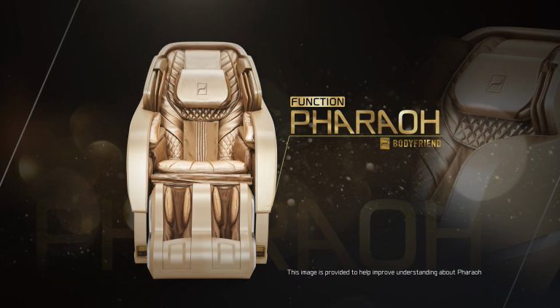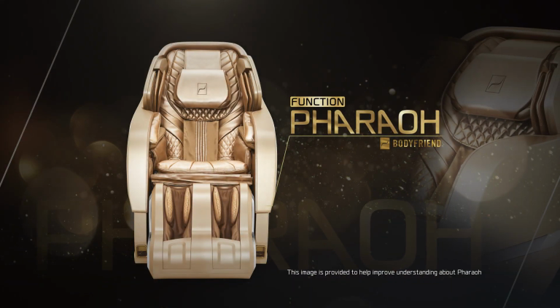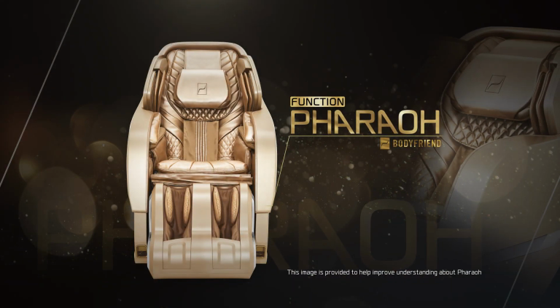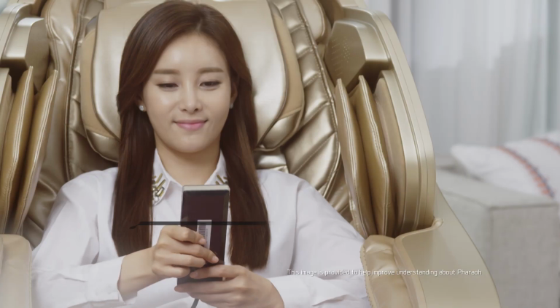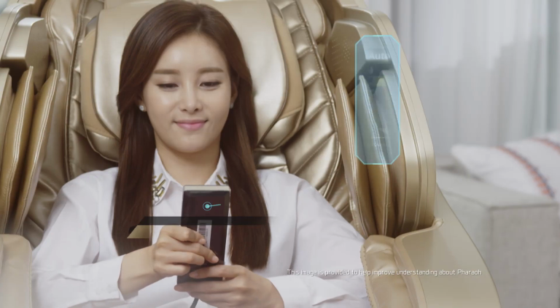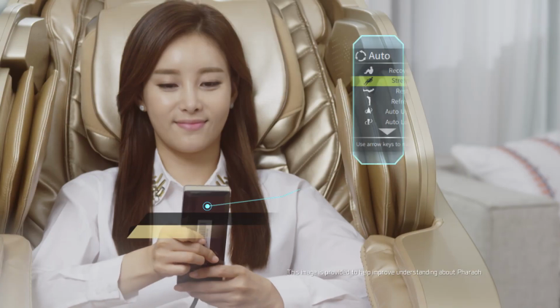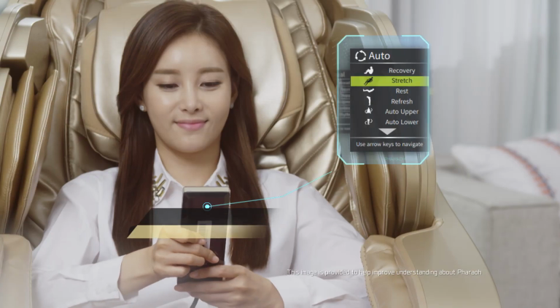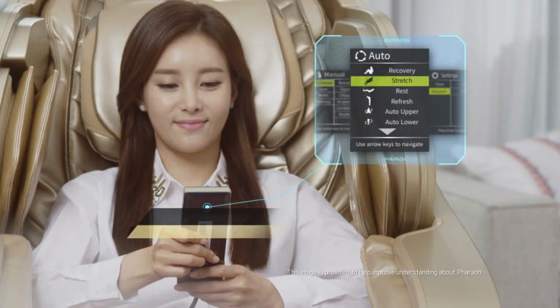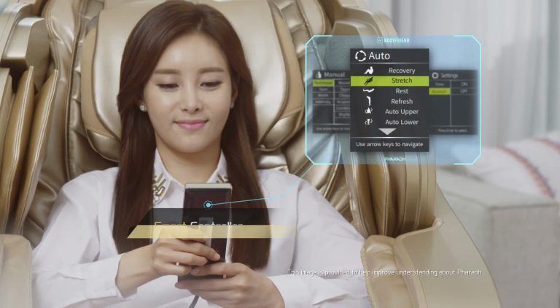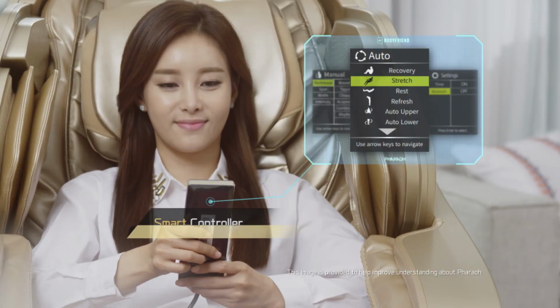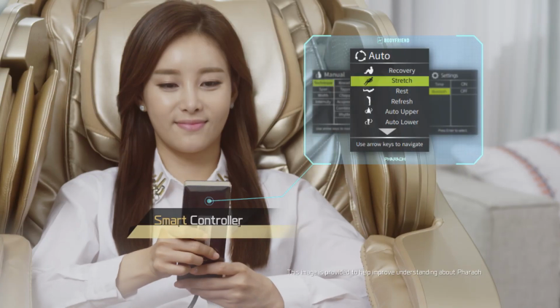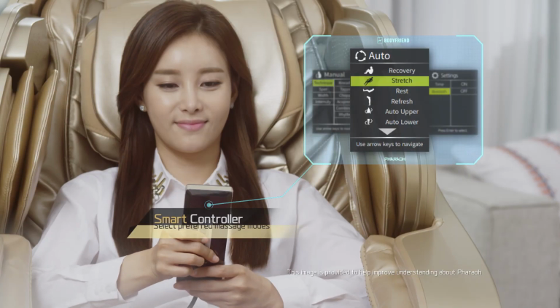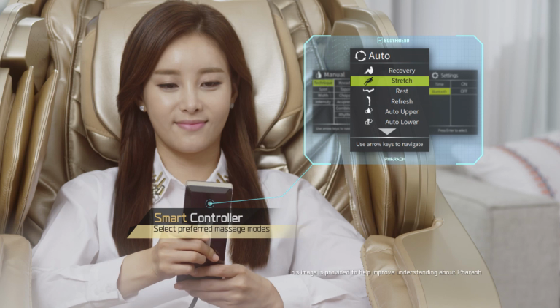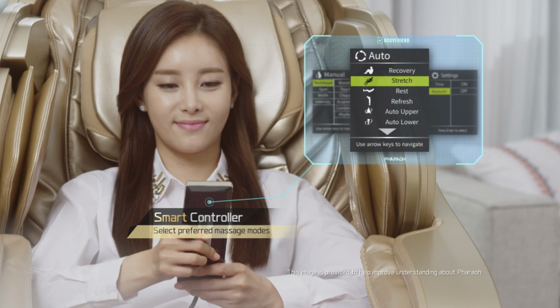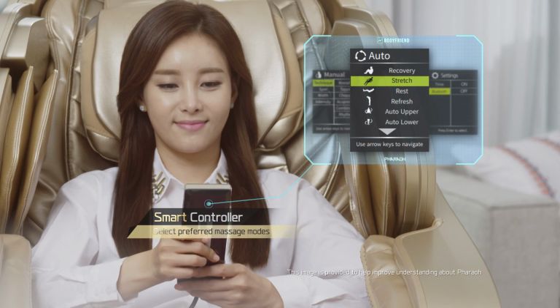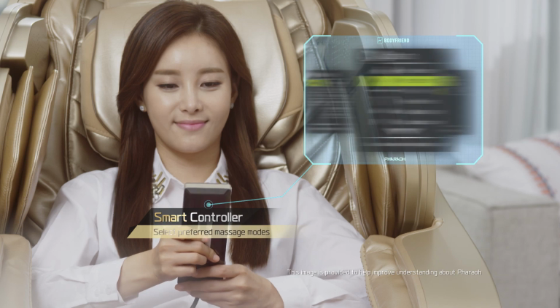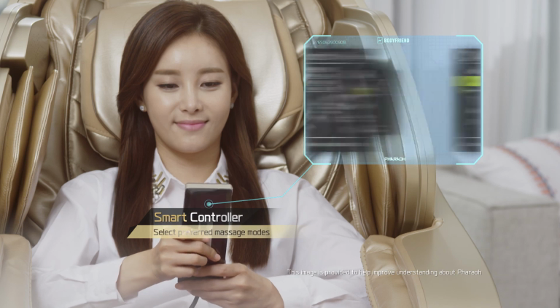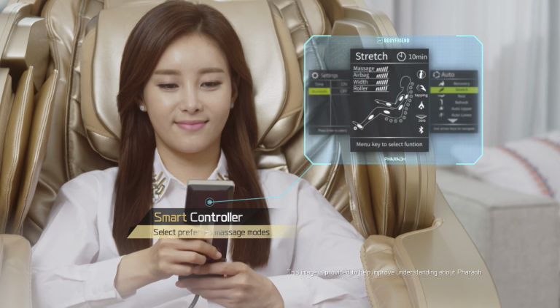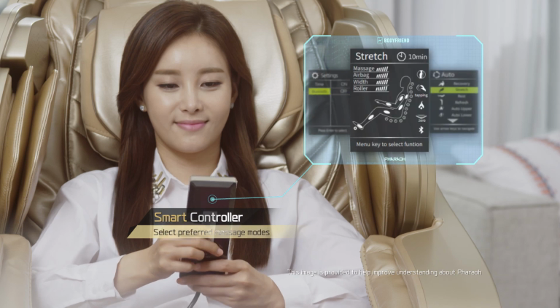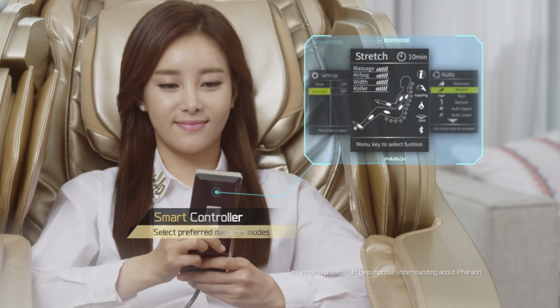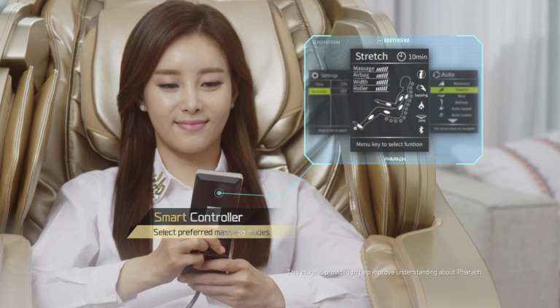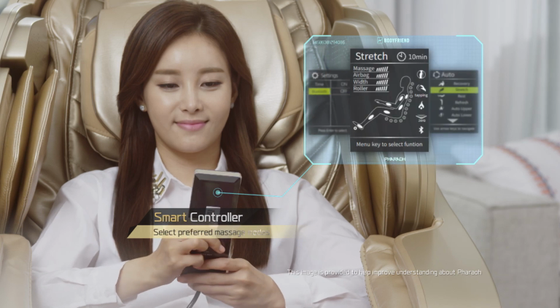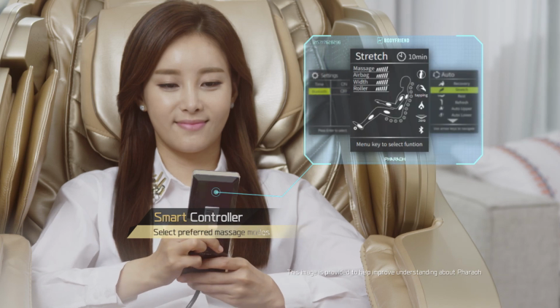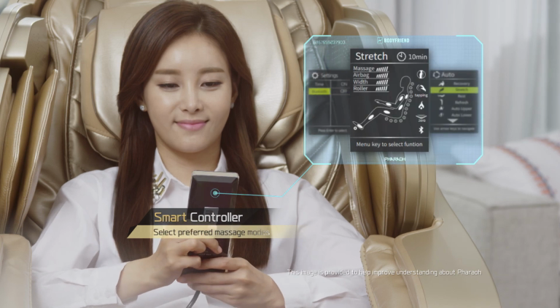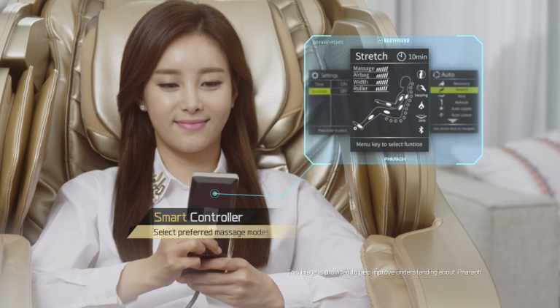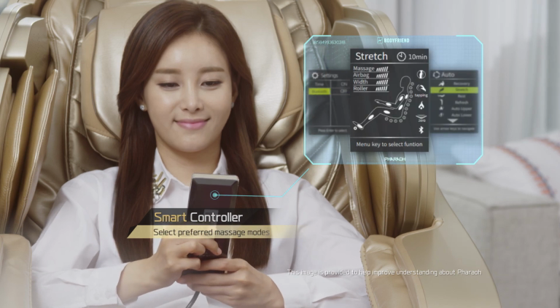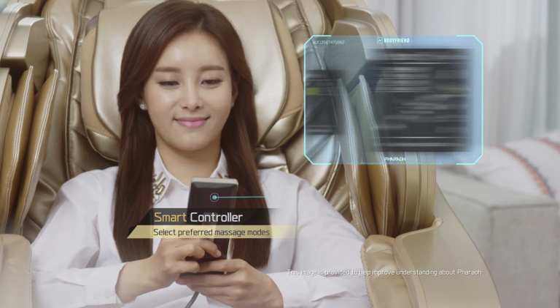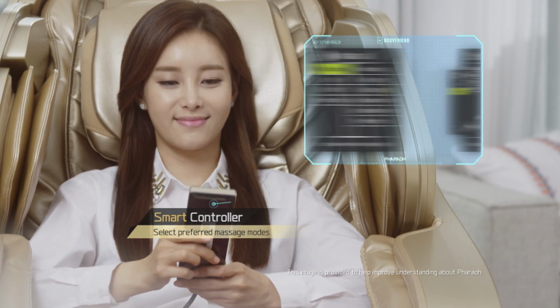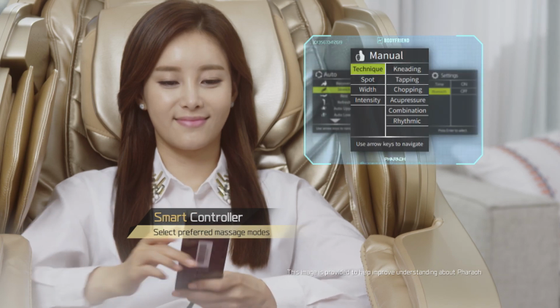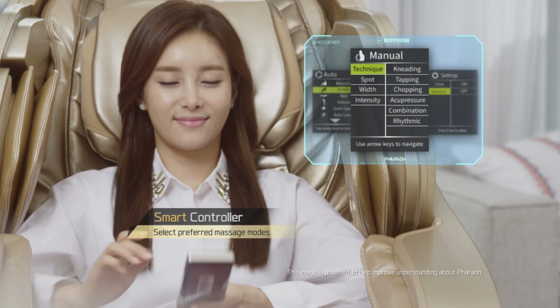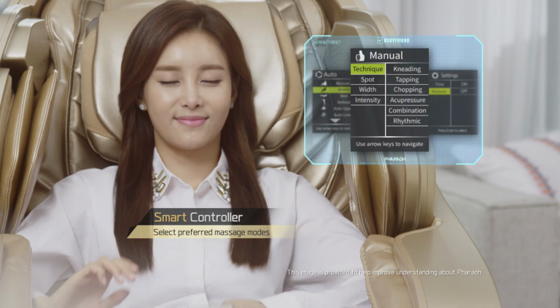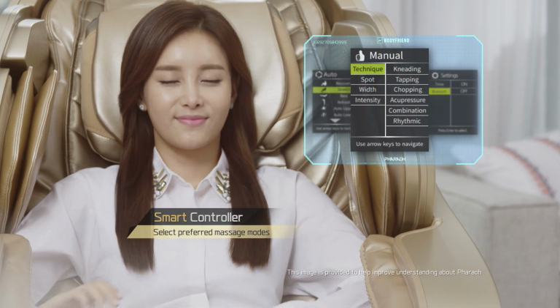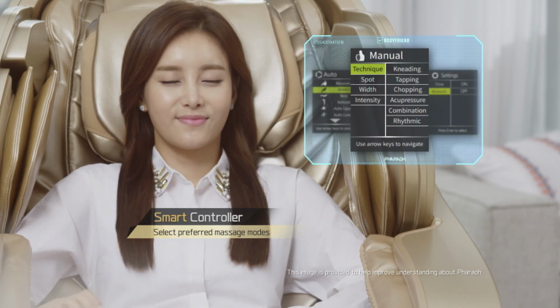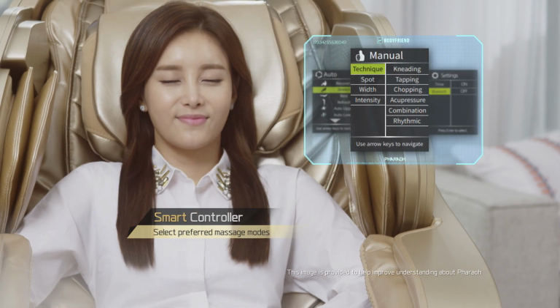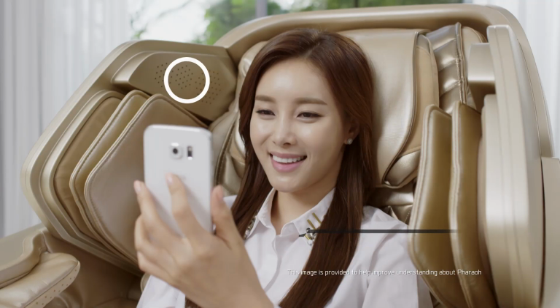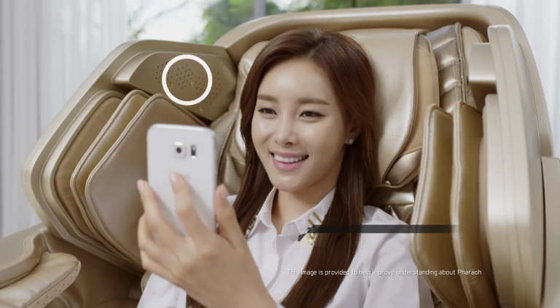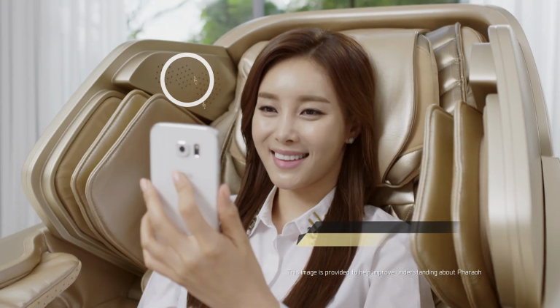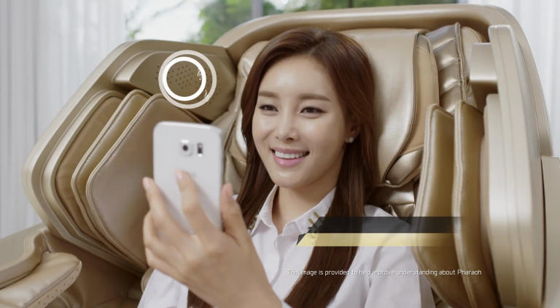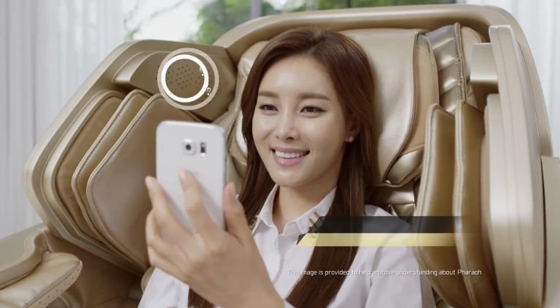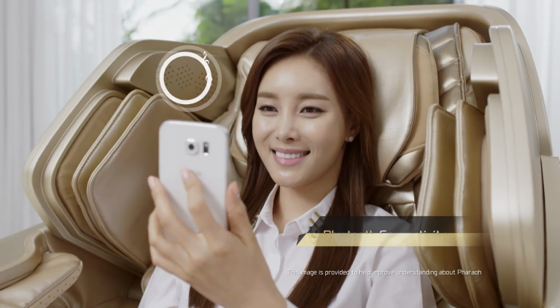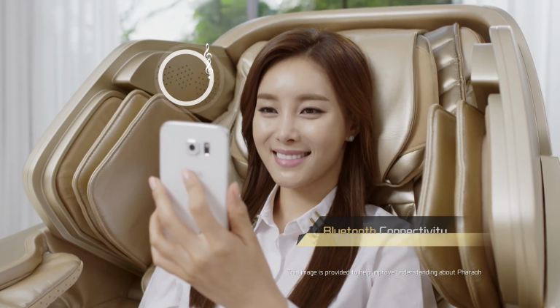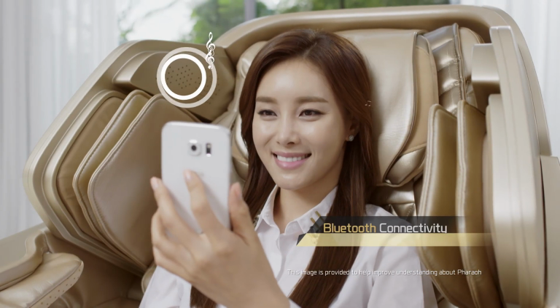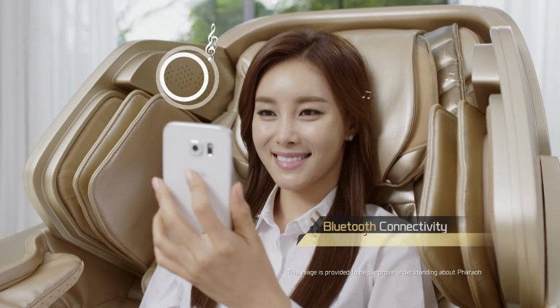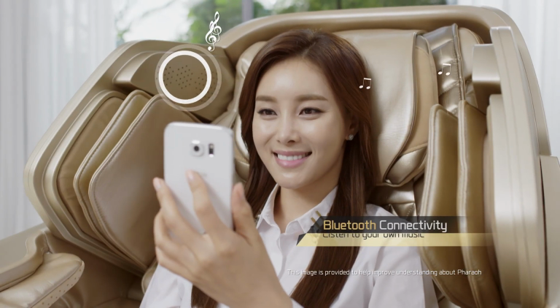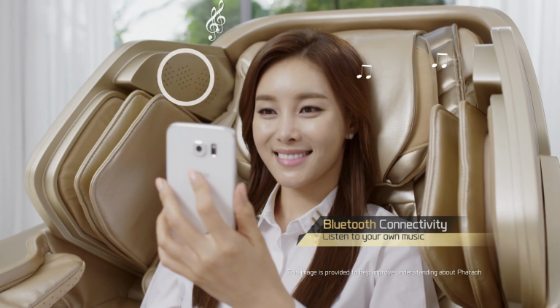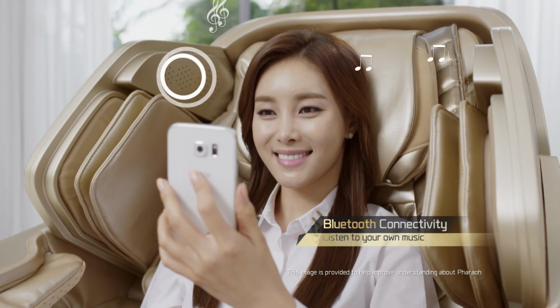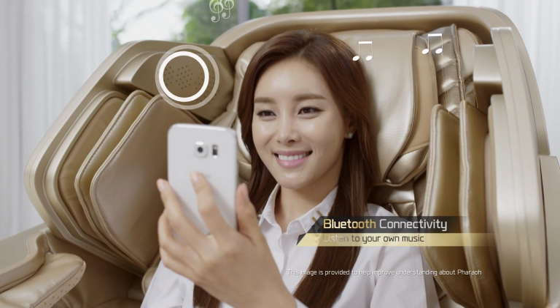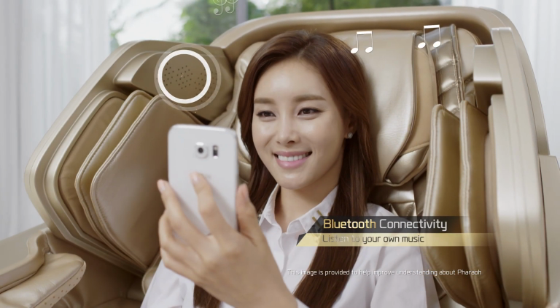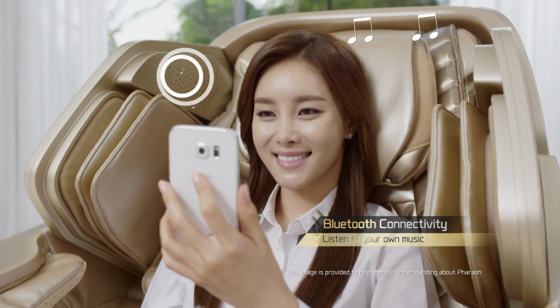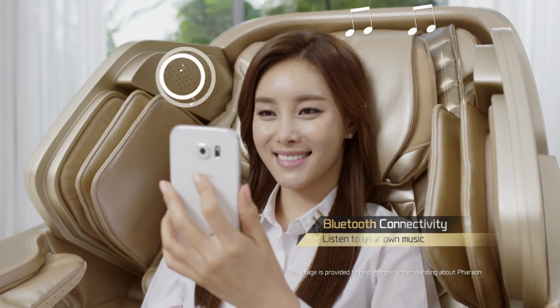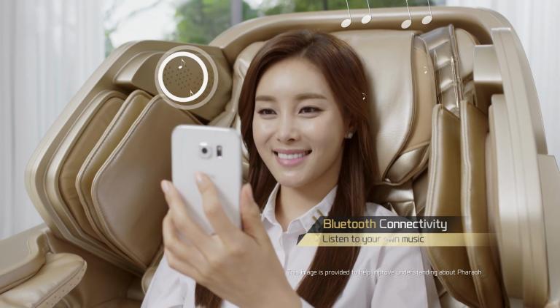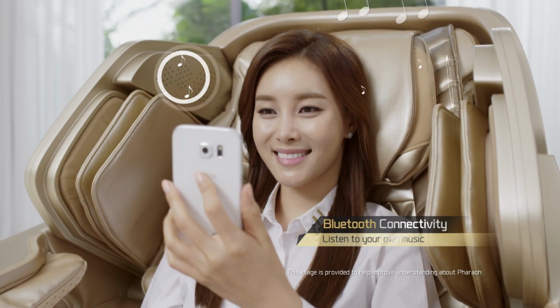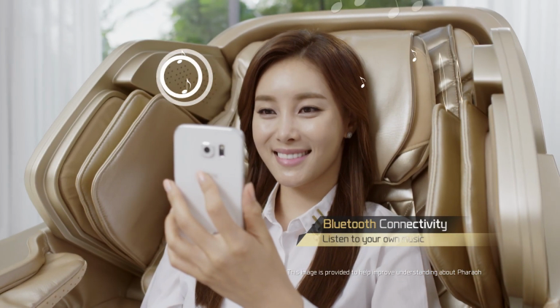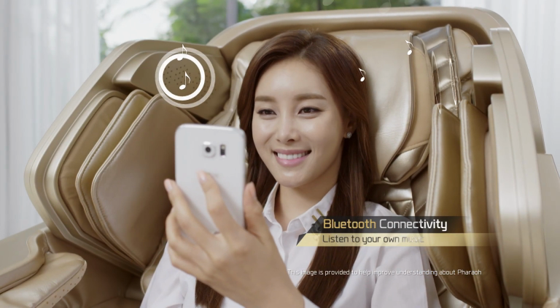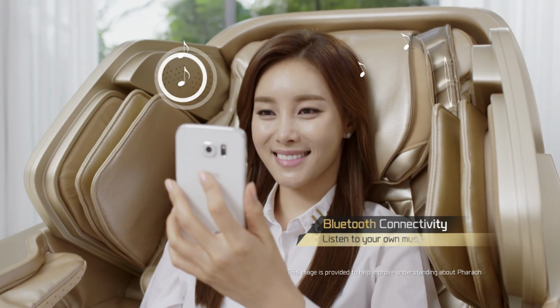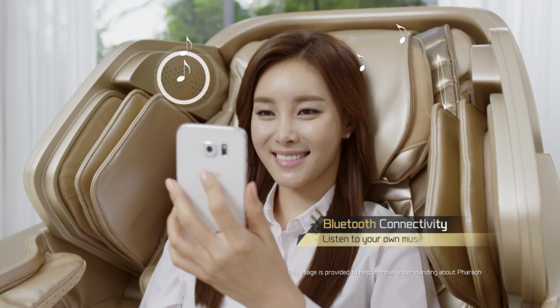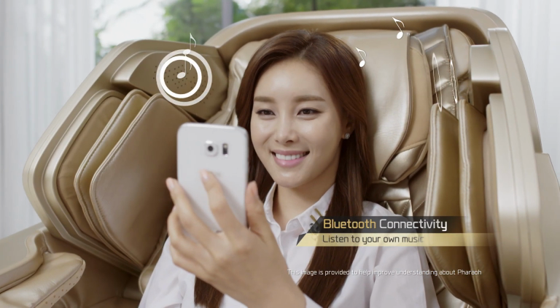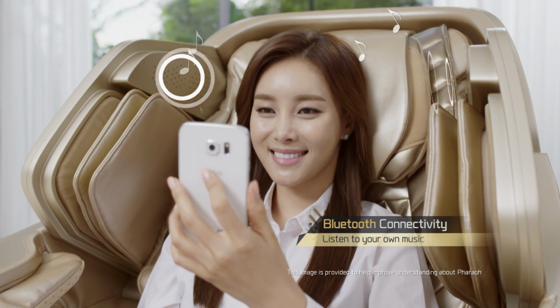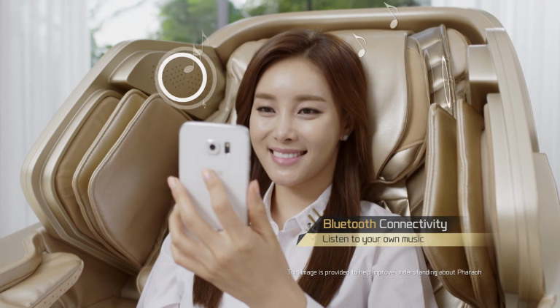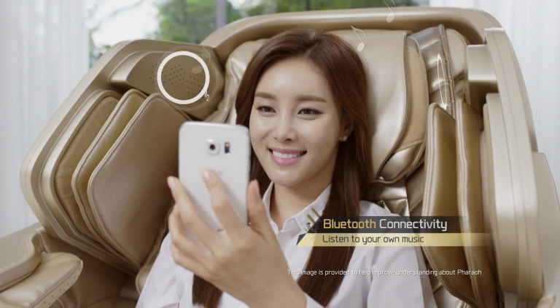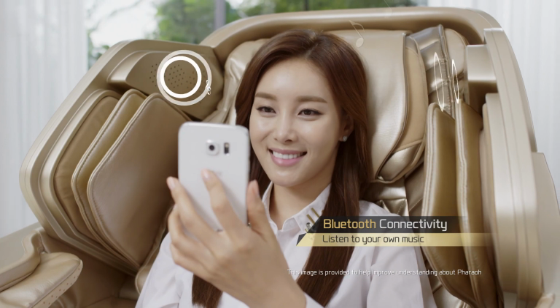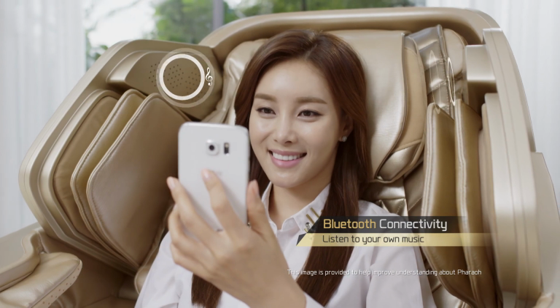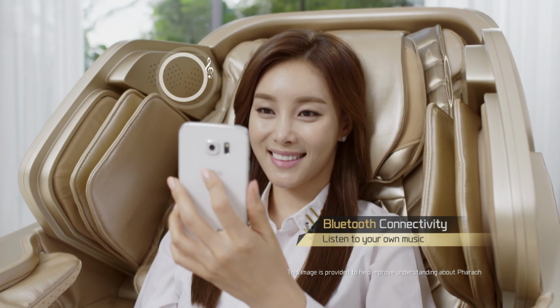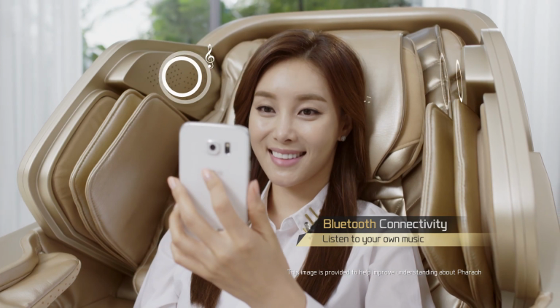Easy to use smart controller. Bluetooth connectivity. Pick your favorite tunes.